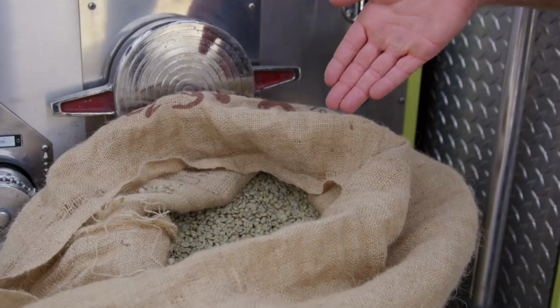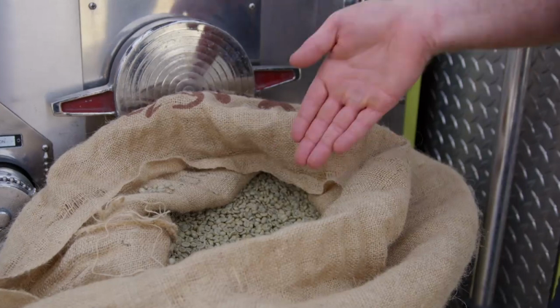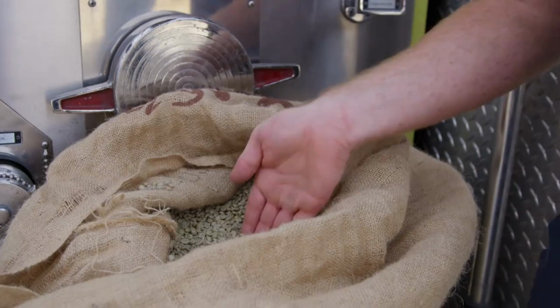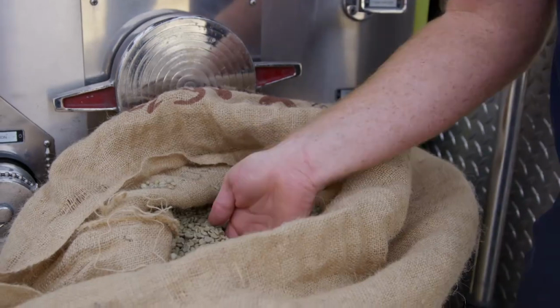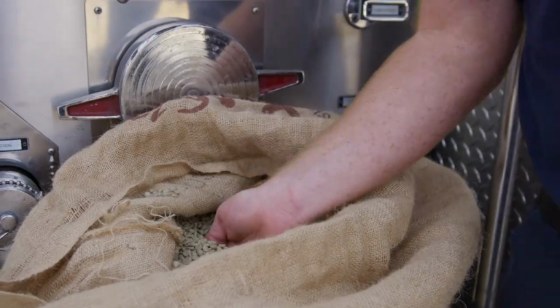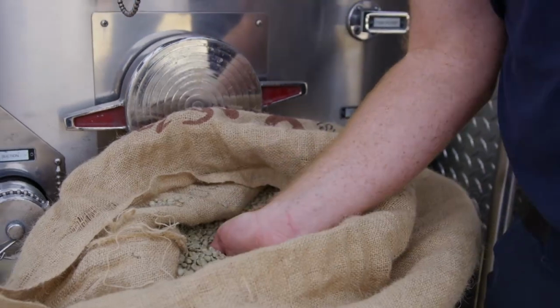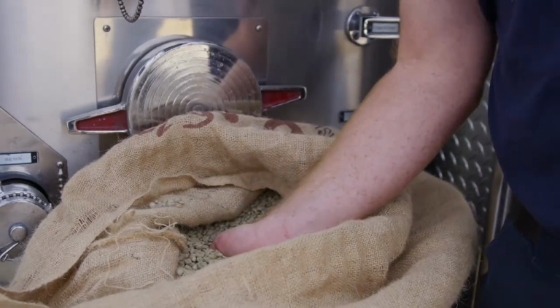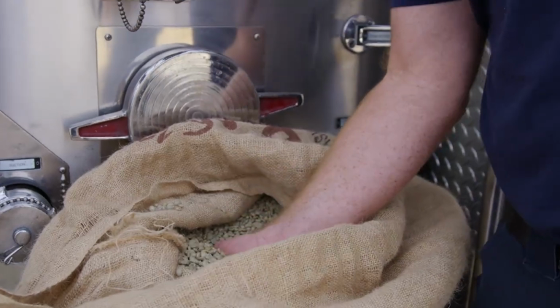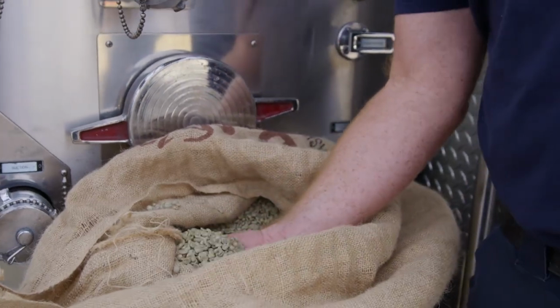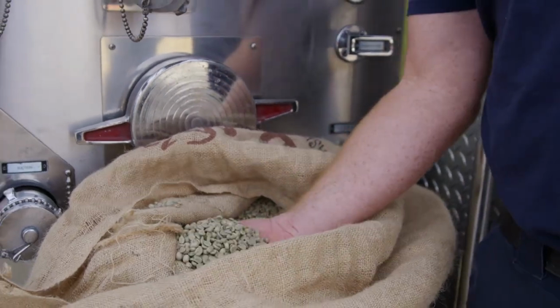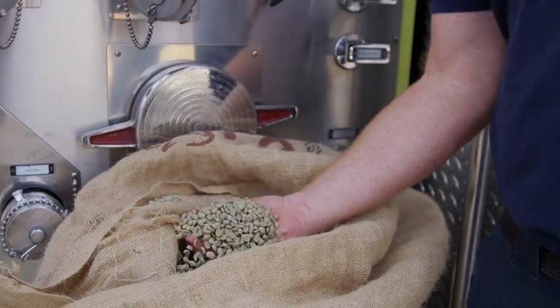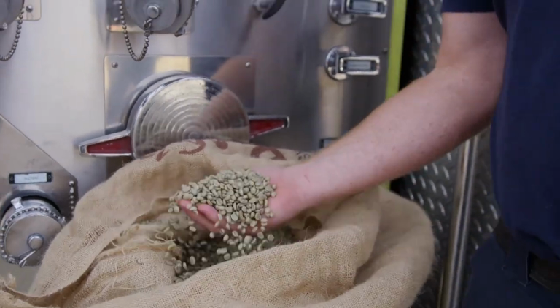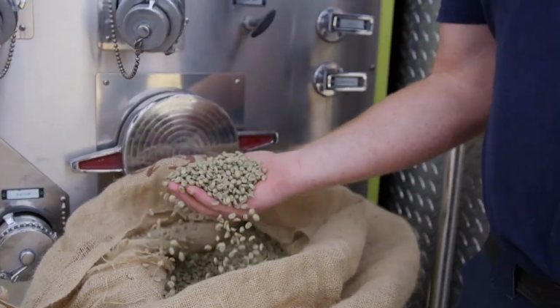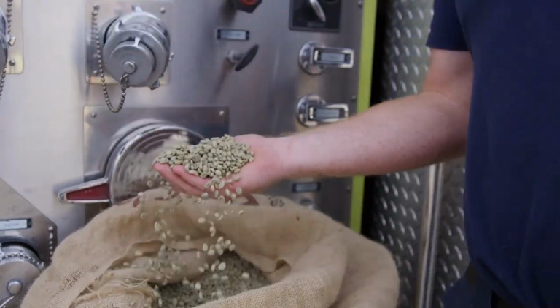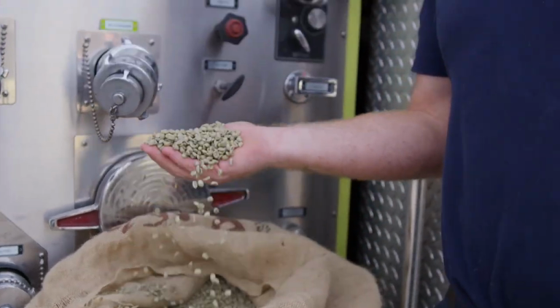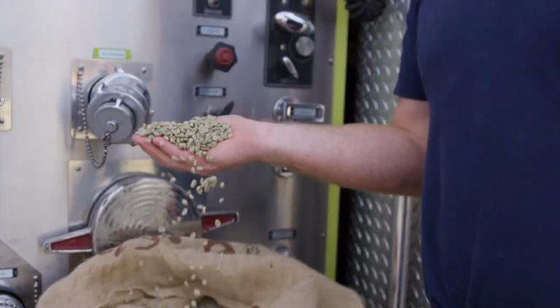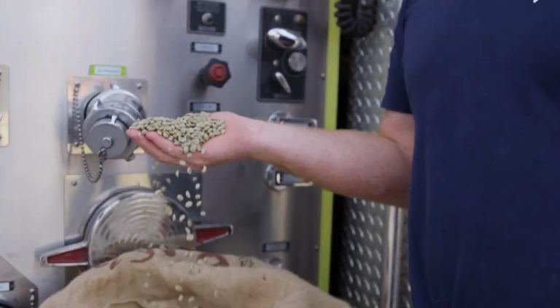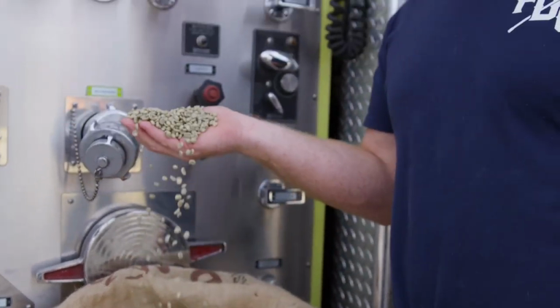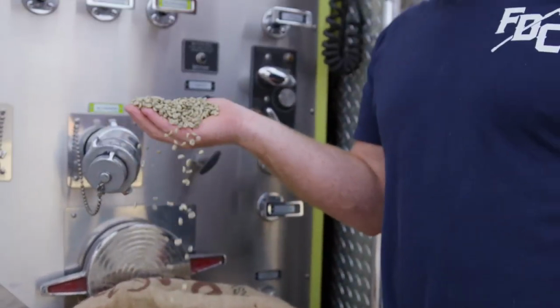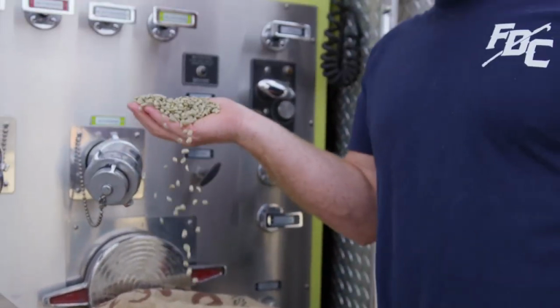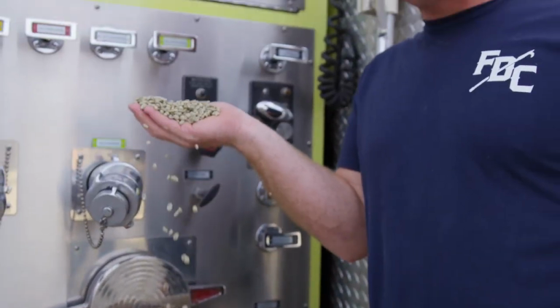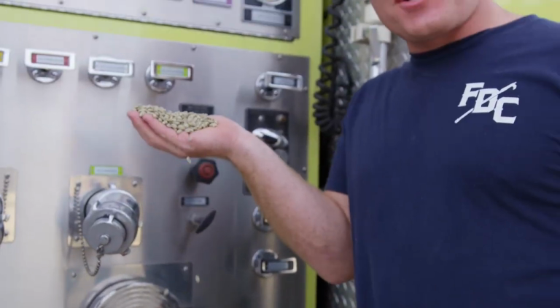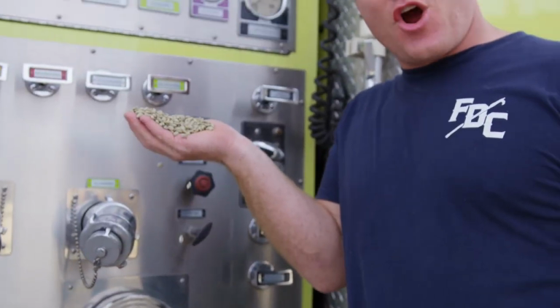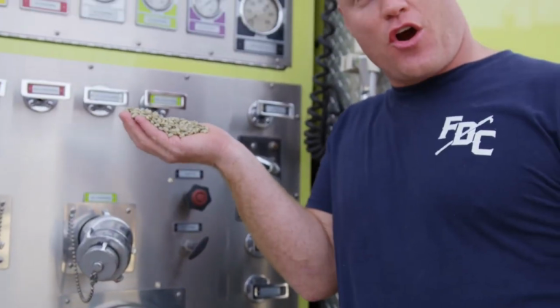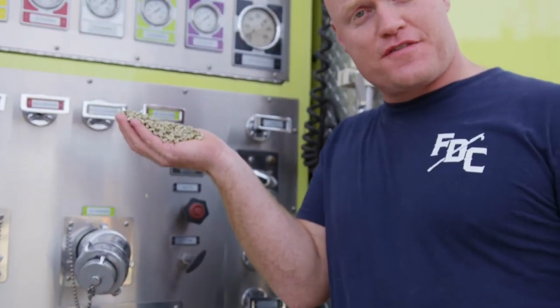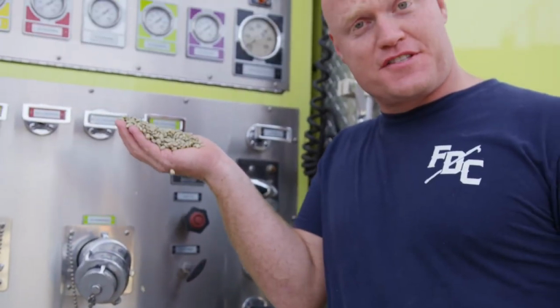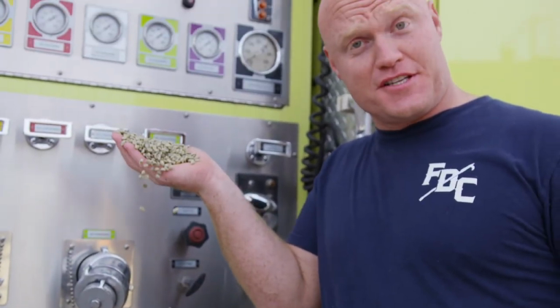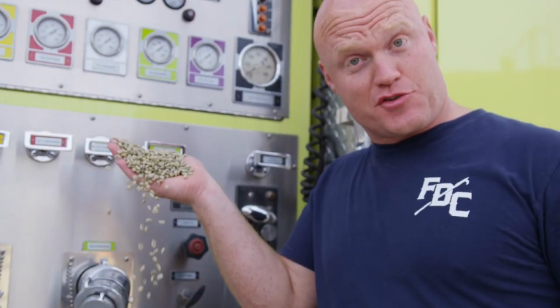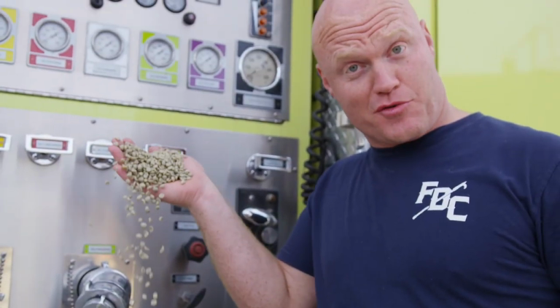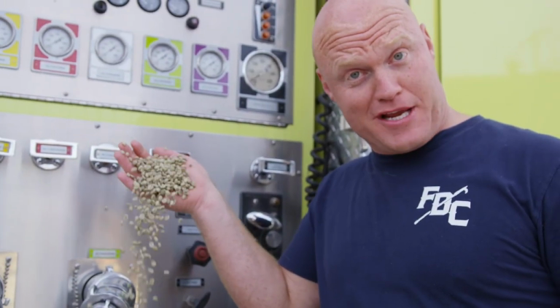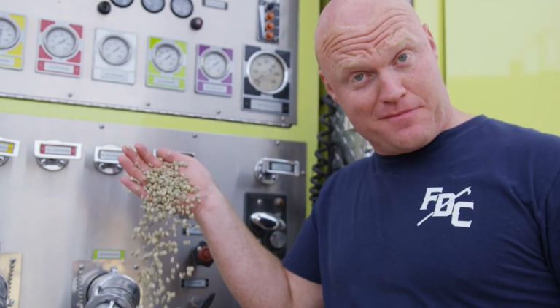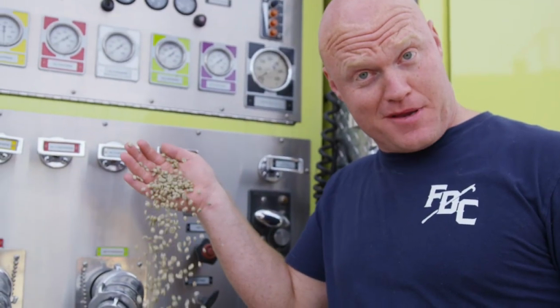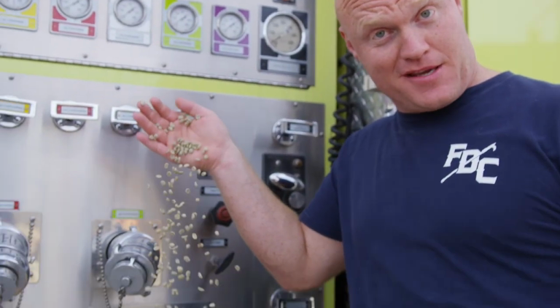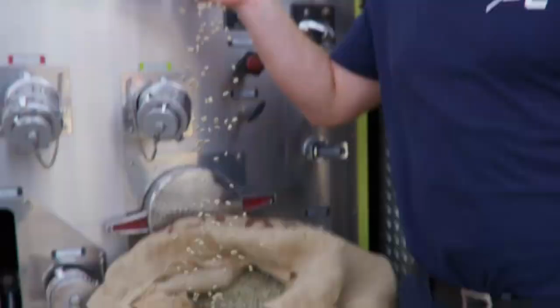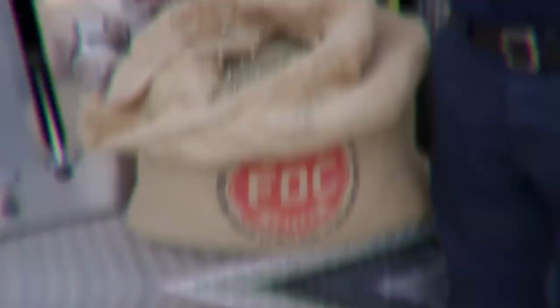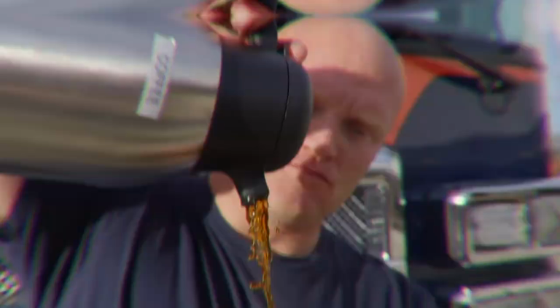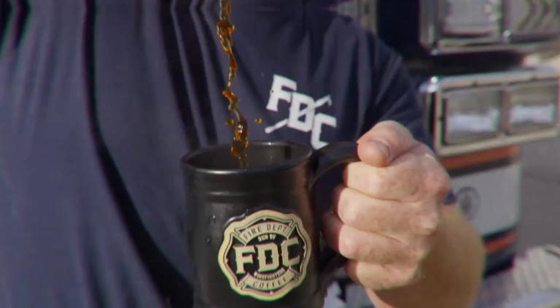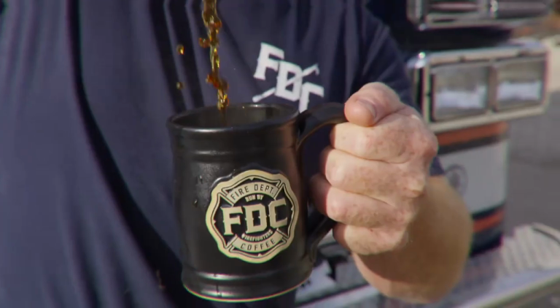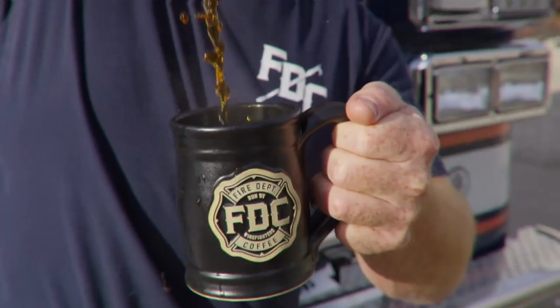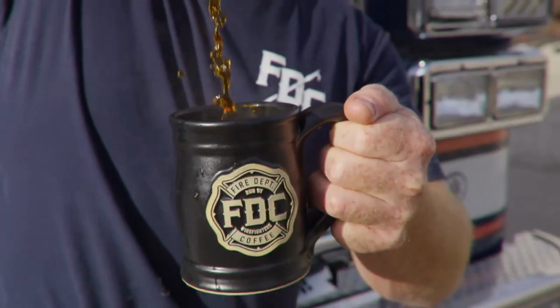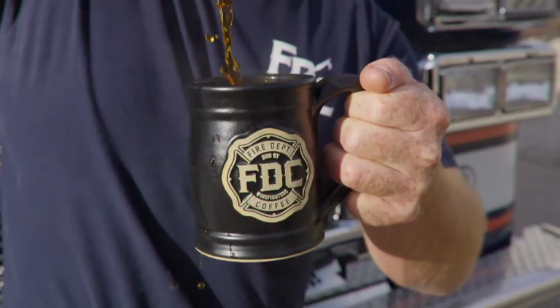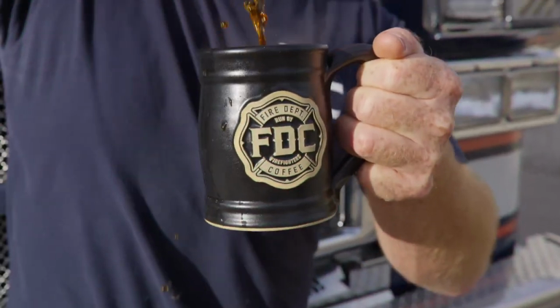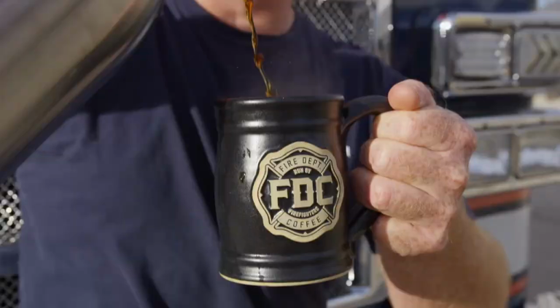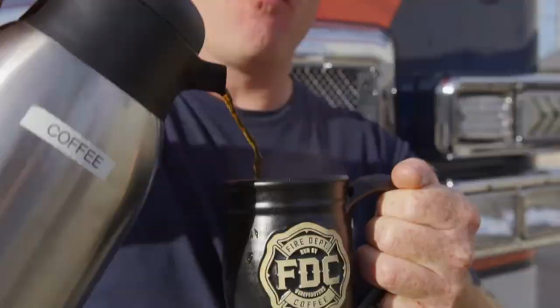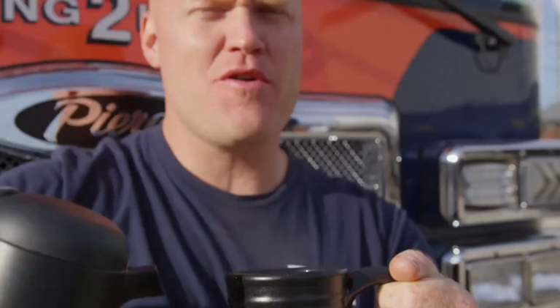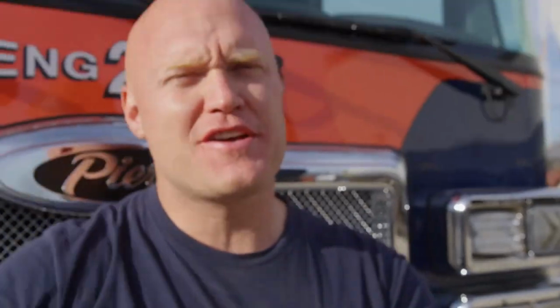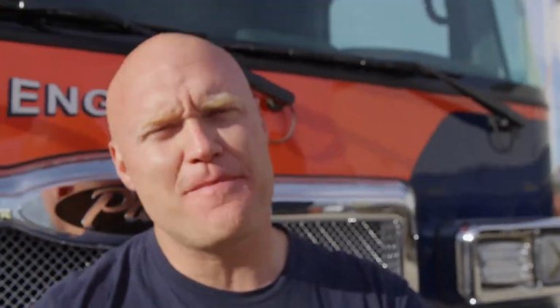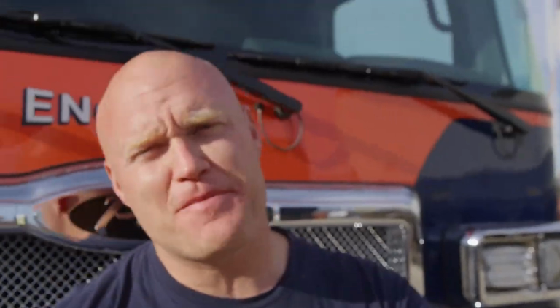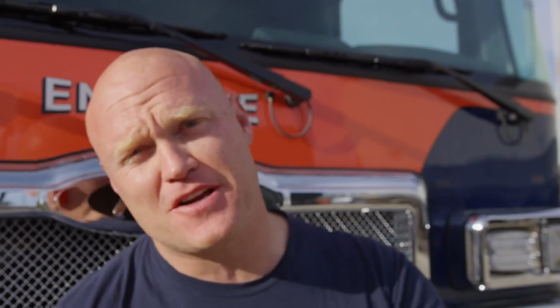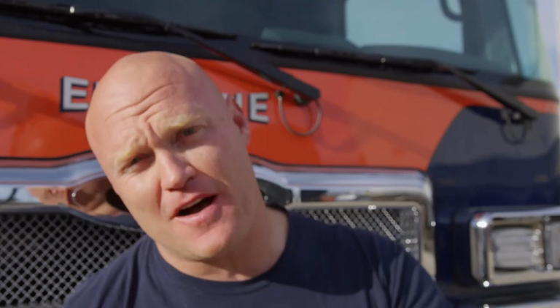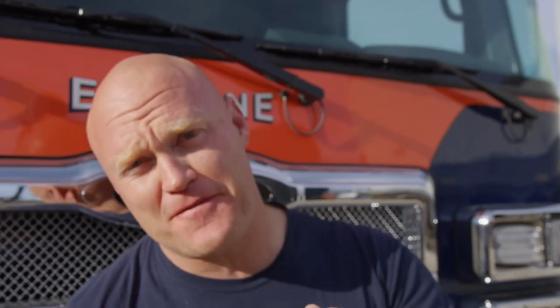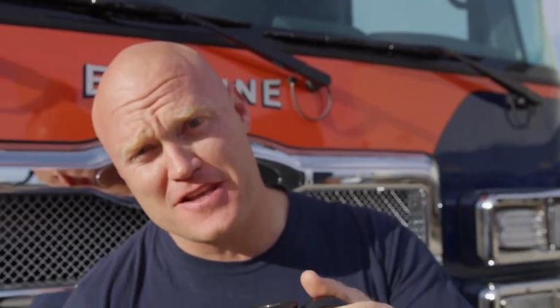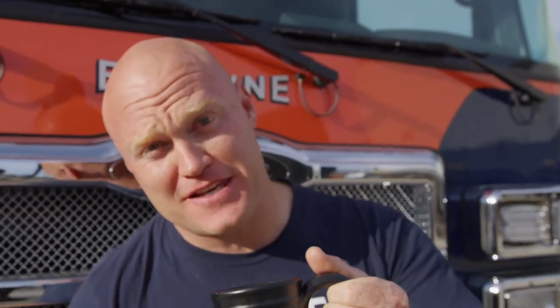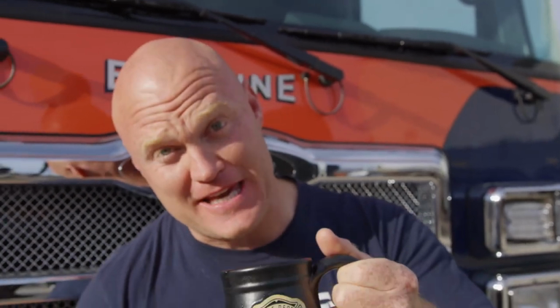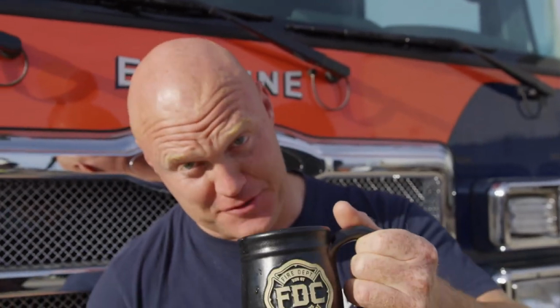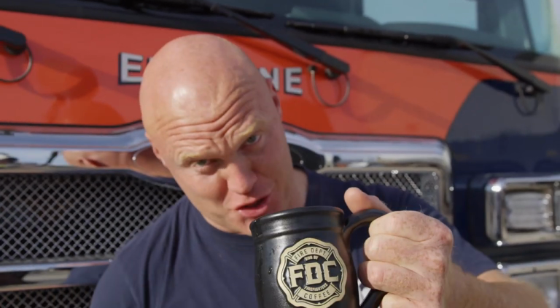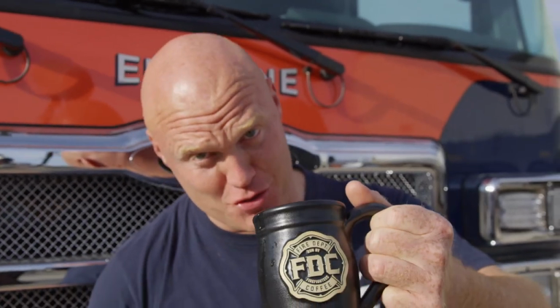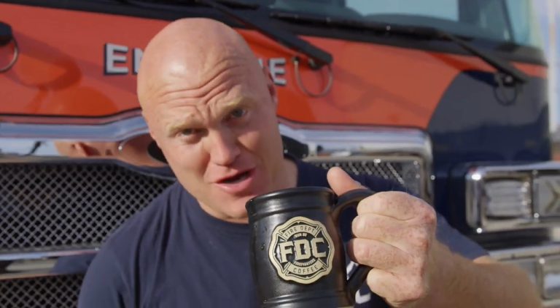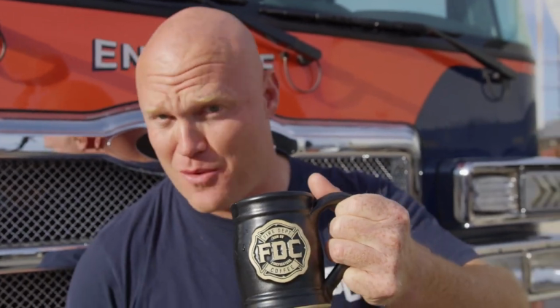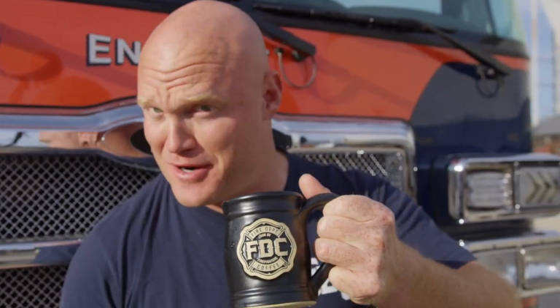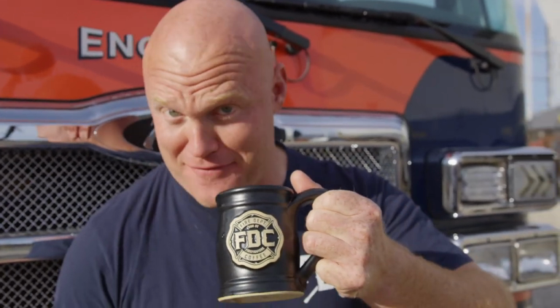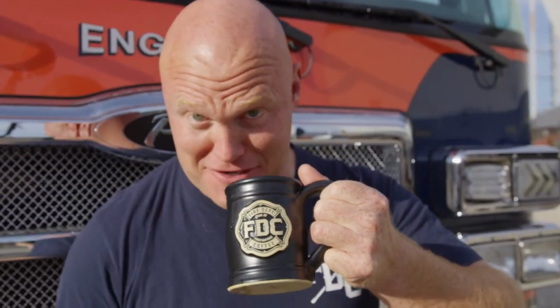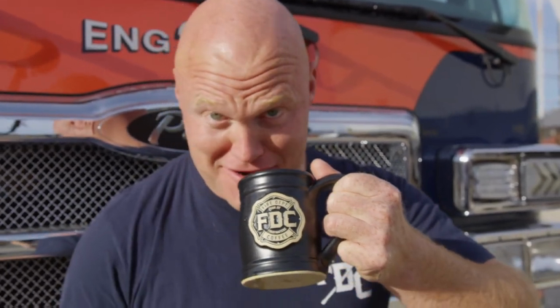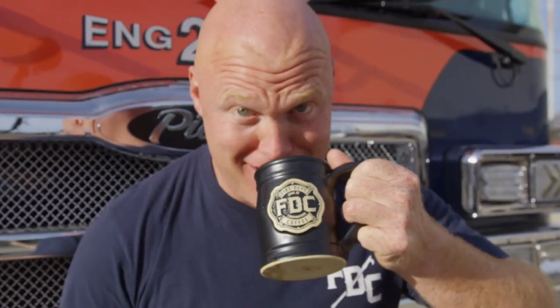Ever wonder how coffee goes from these freshly harvested green beans to the morning cup of coffee that keeps you going every day?